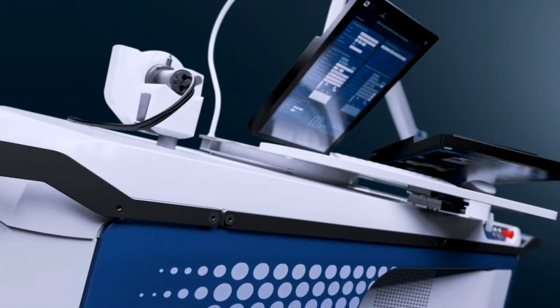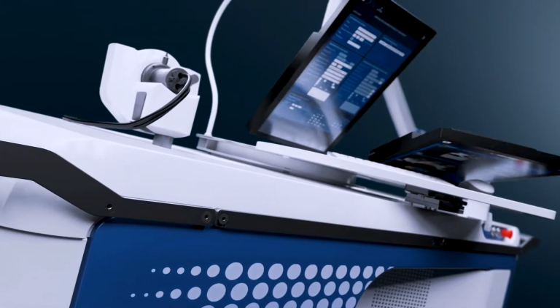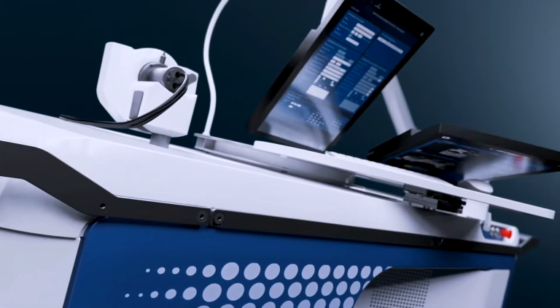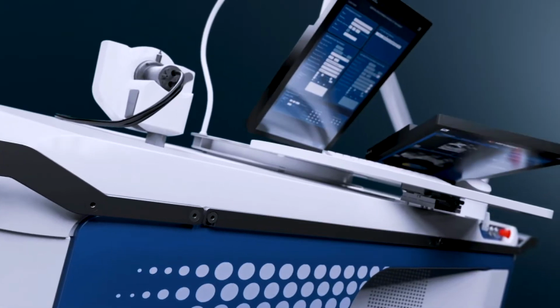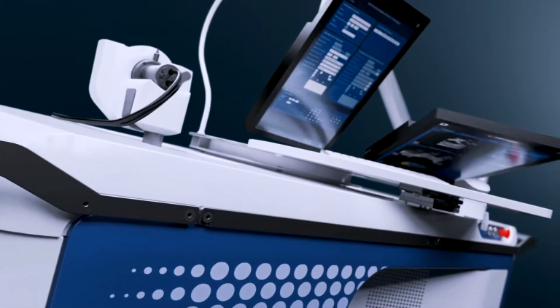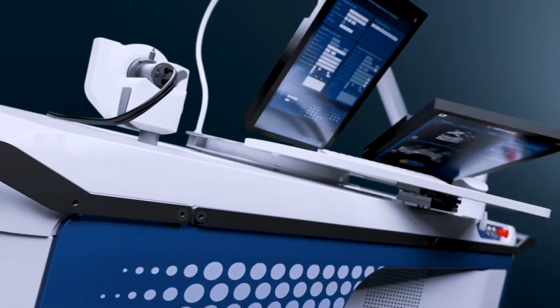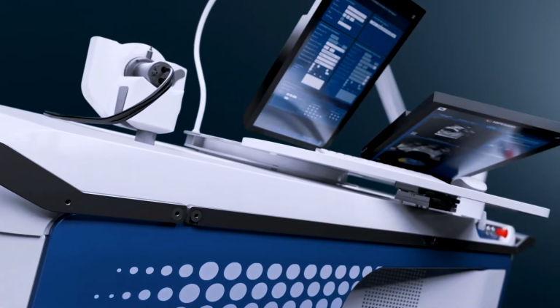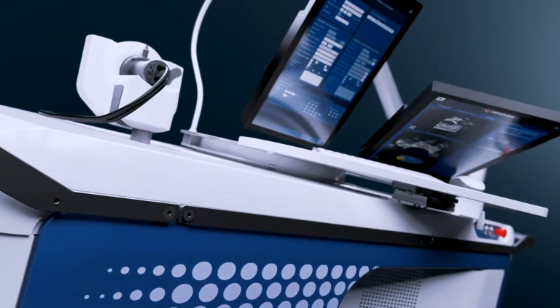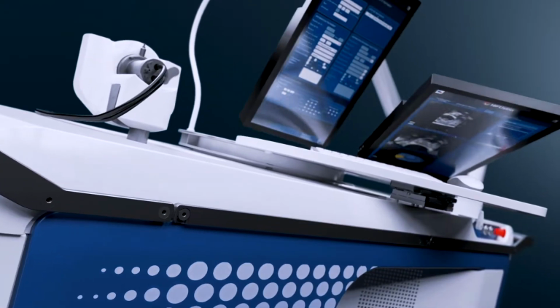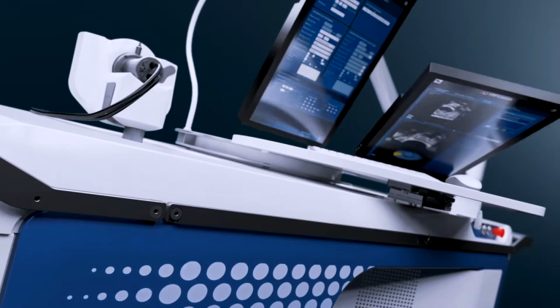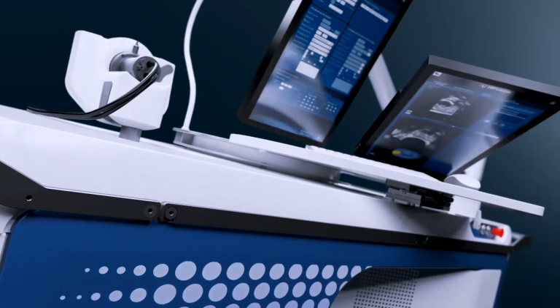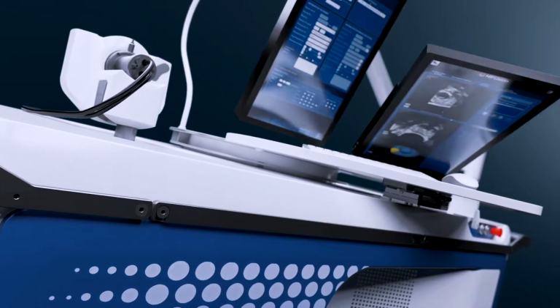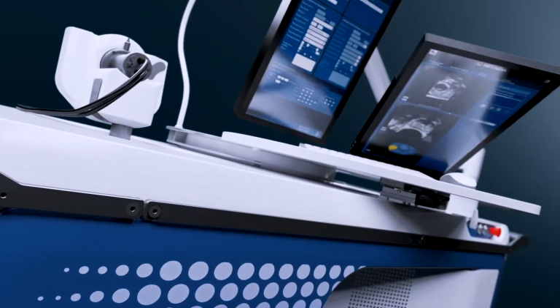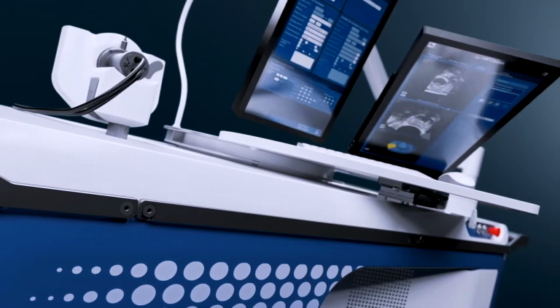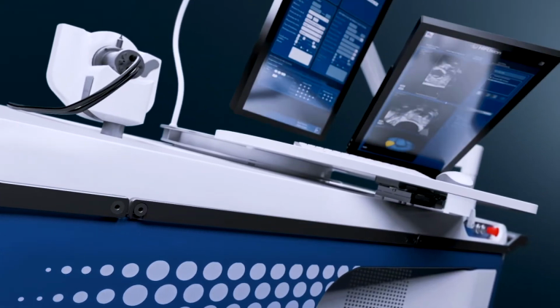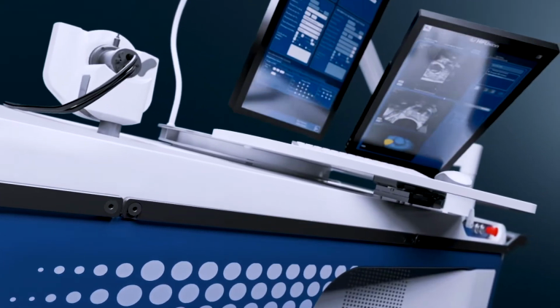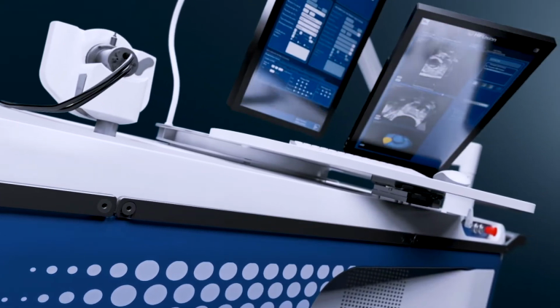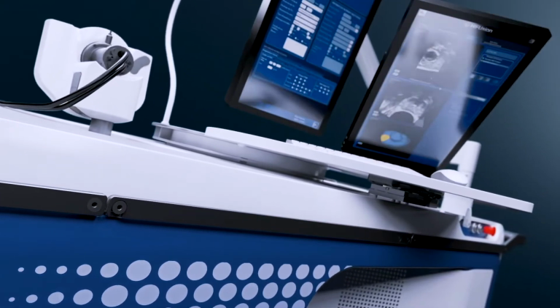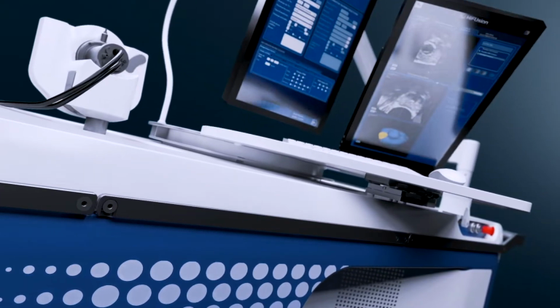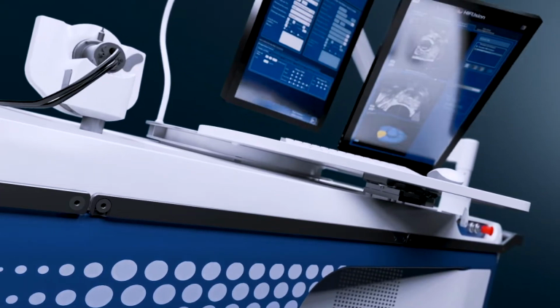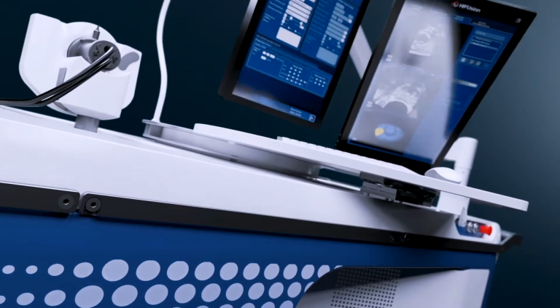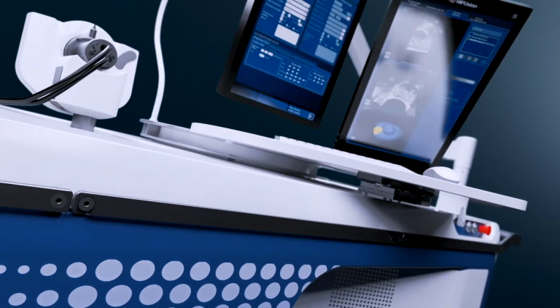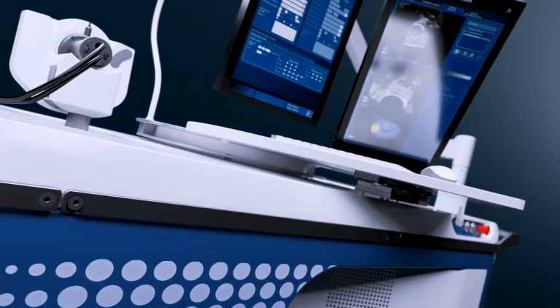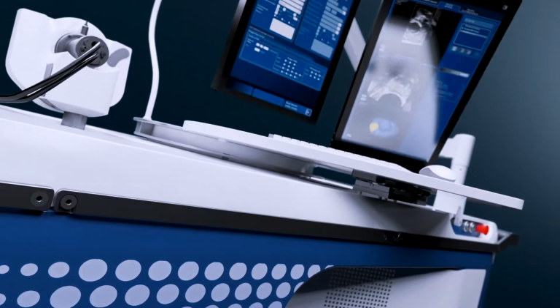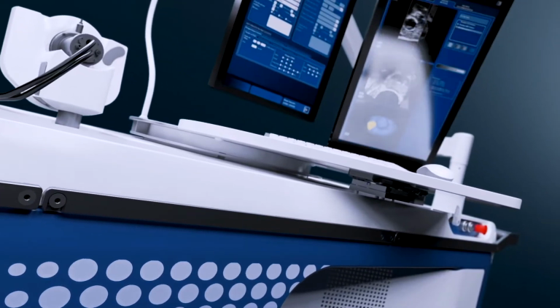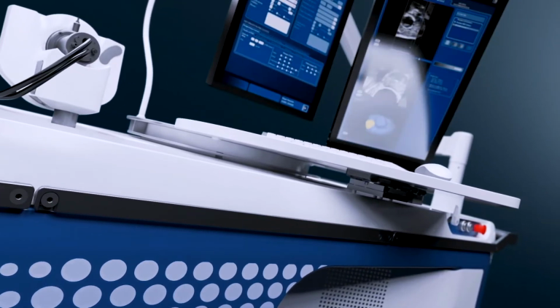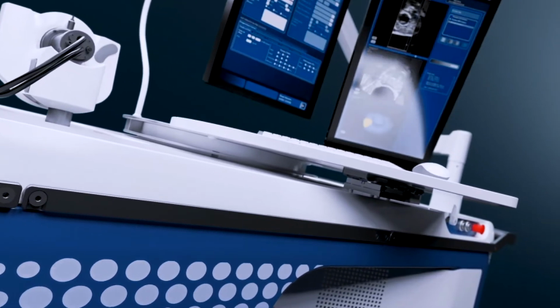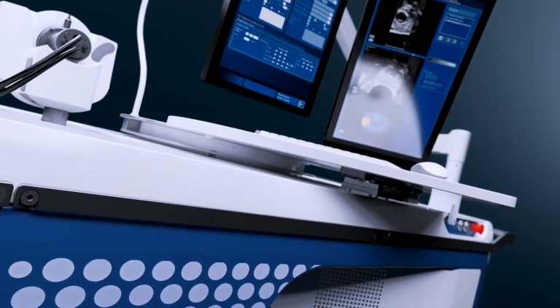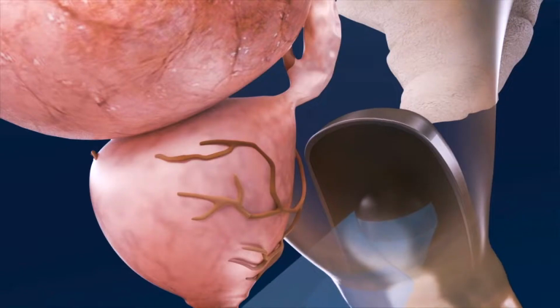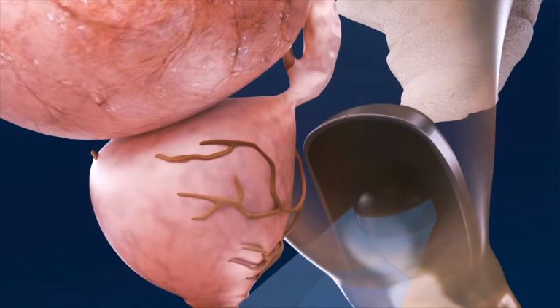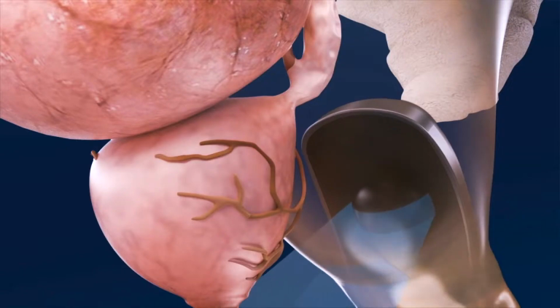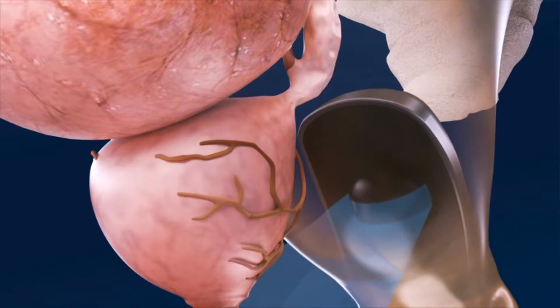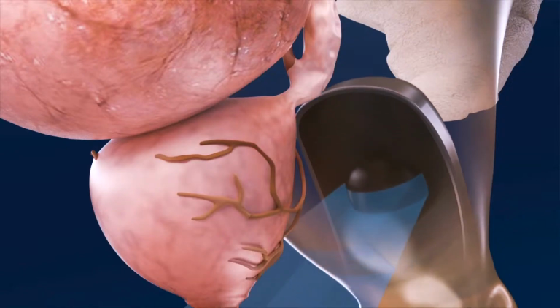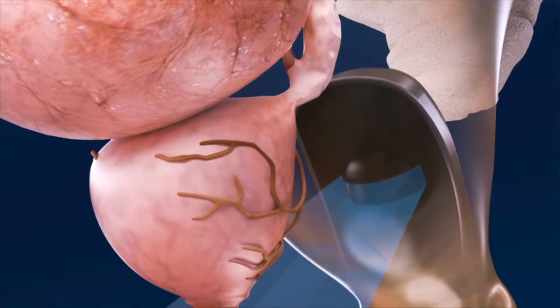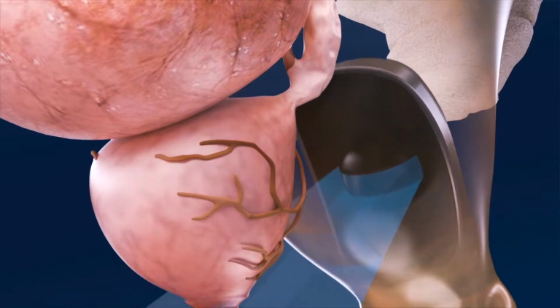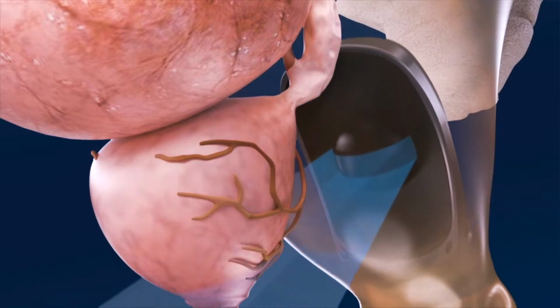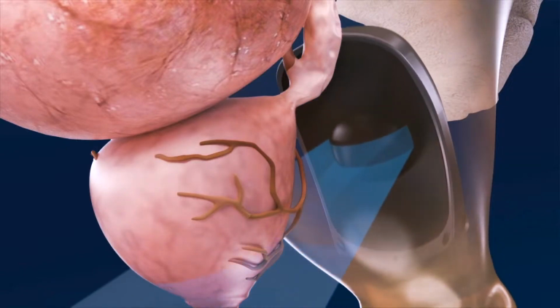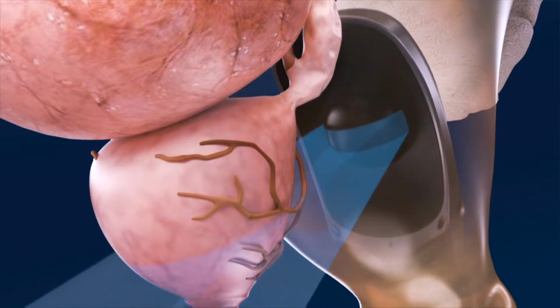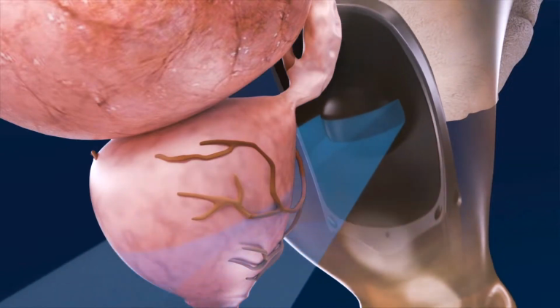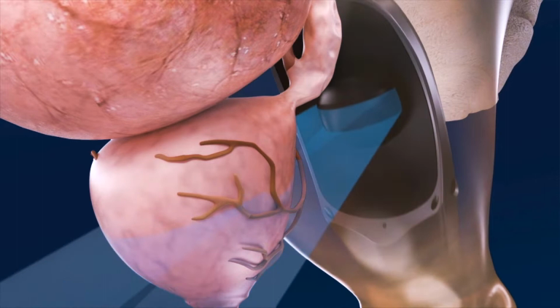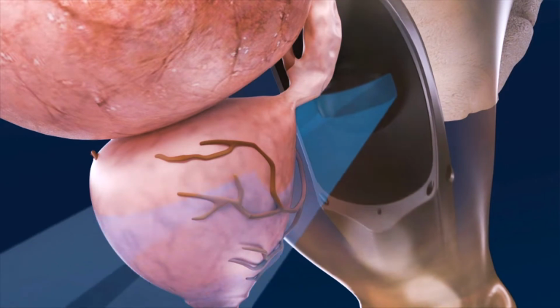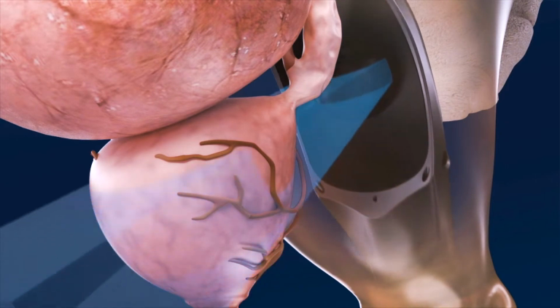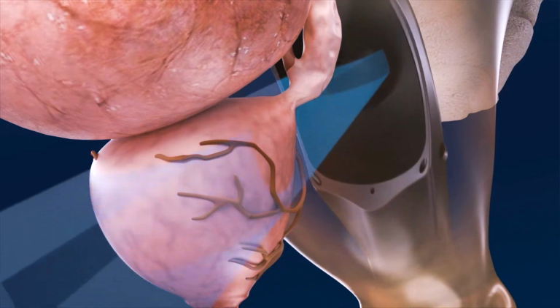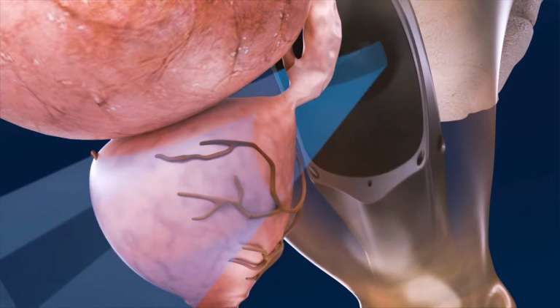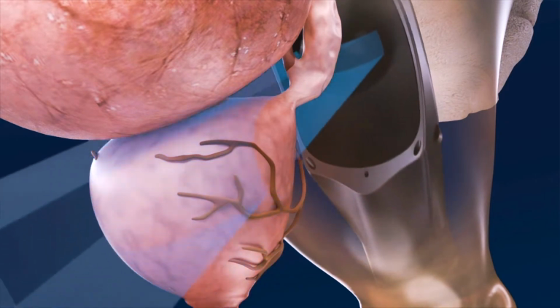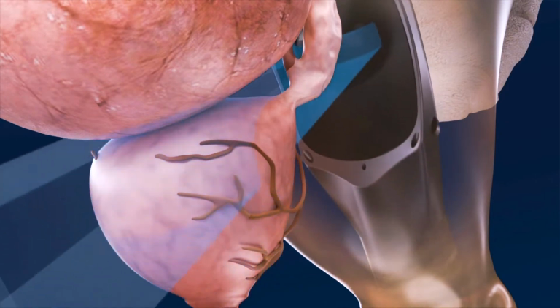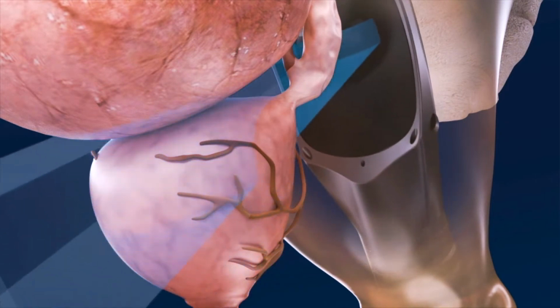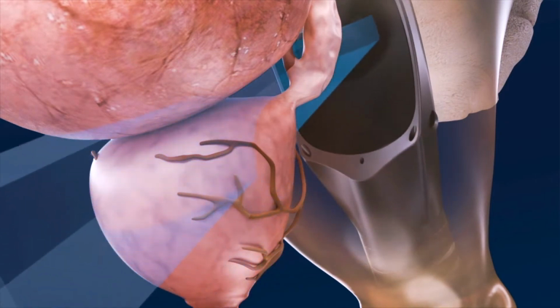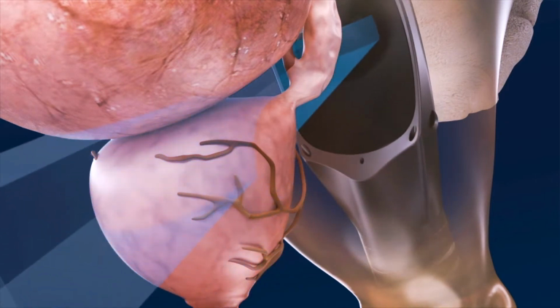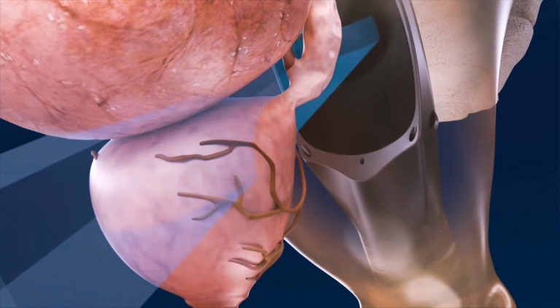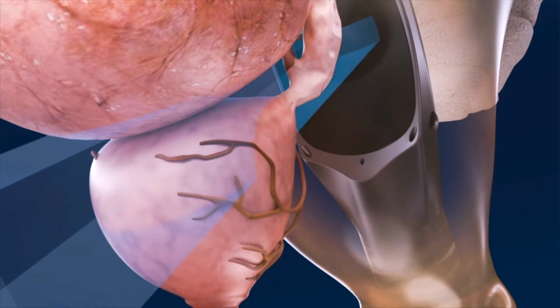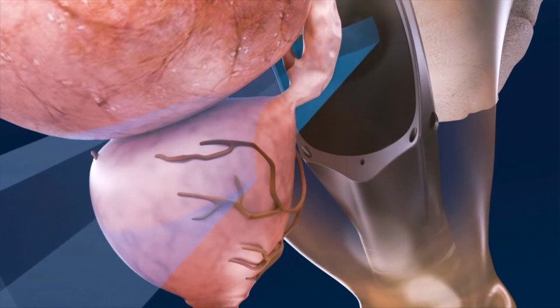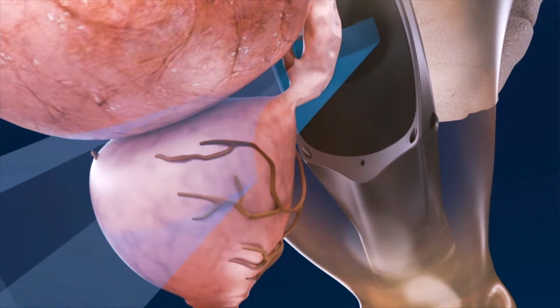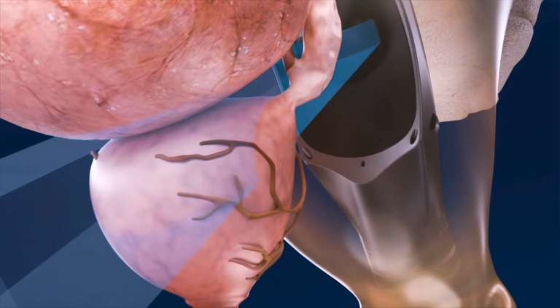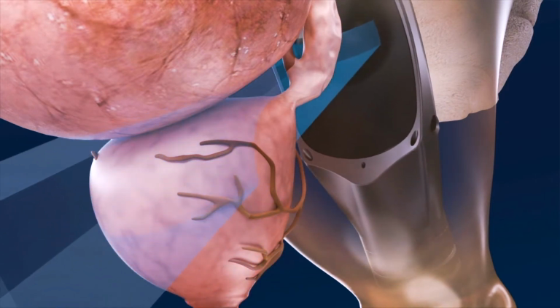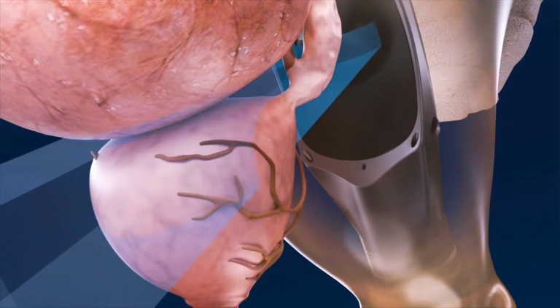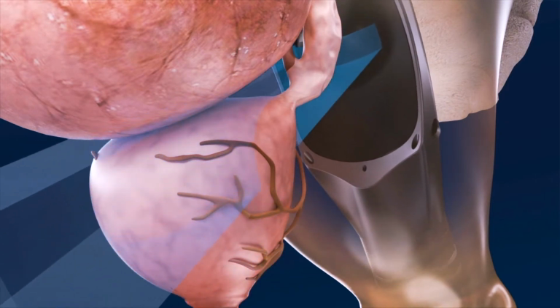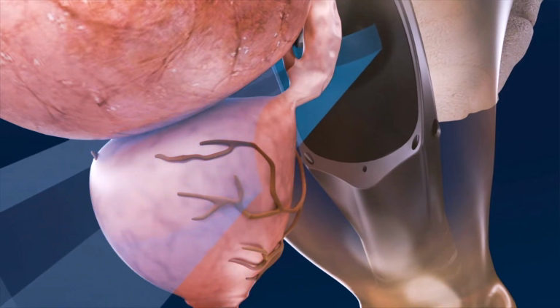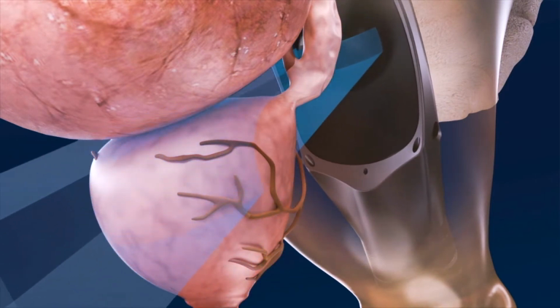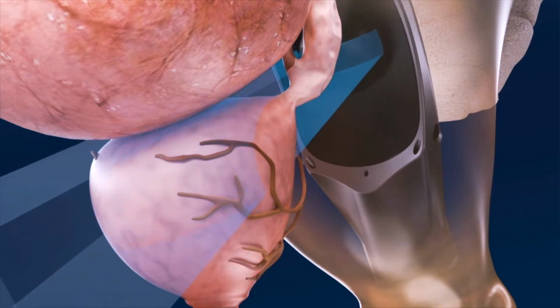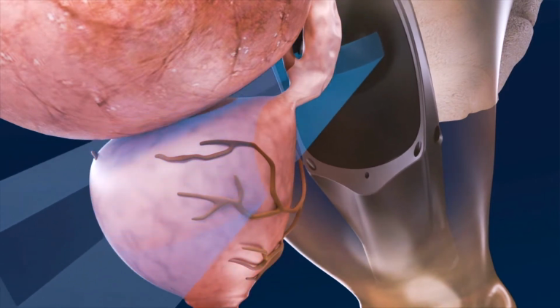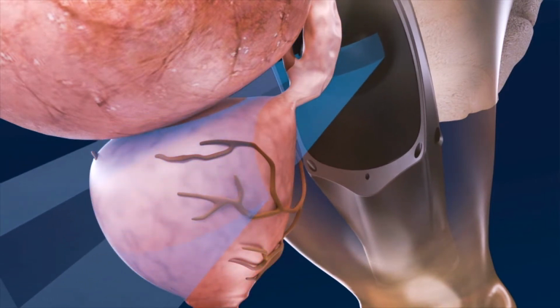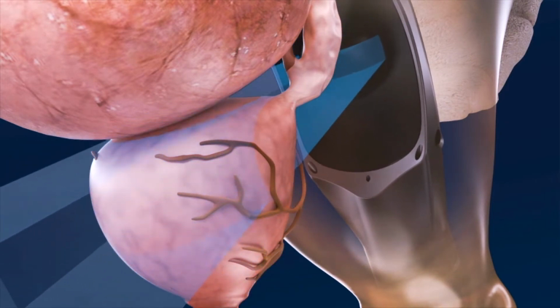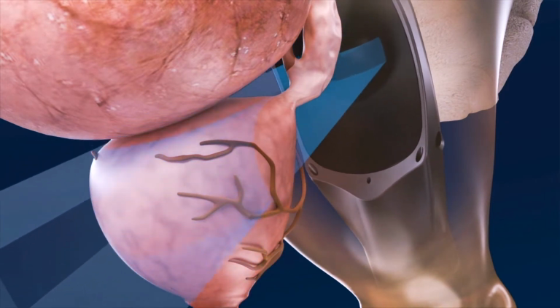It ablates targeted prostate tissue while avoiding damage to surrounding structures. There's no cutting, blood loss, or radiation.